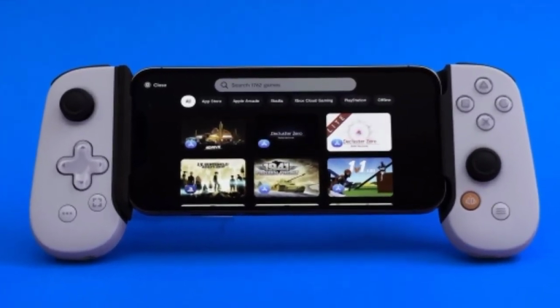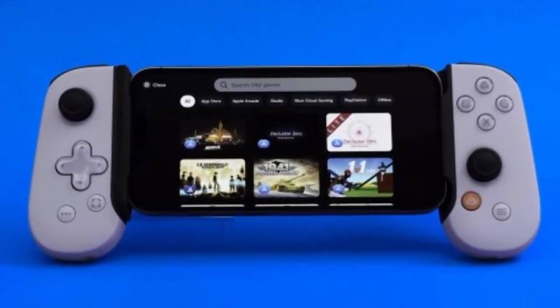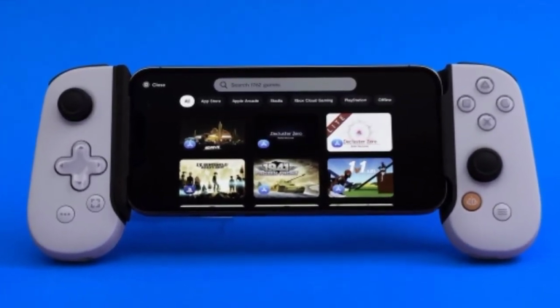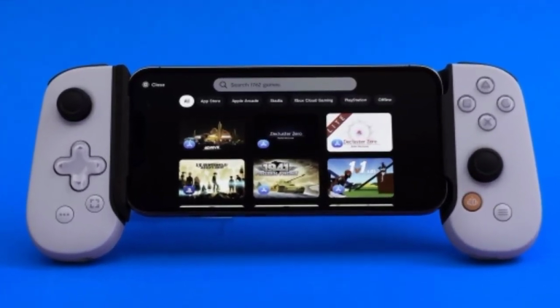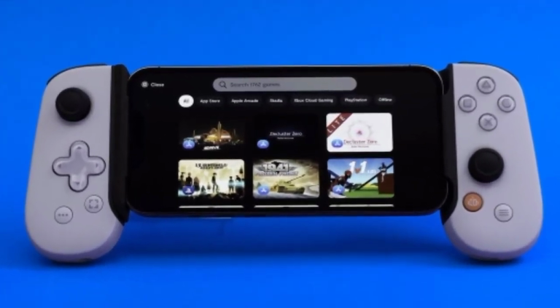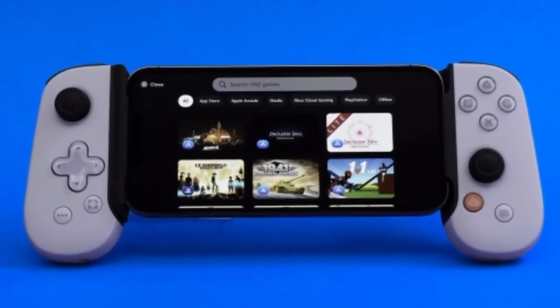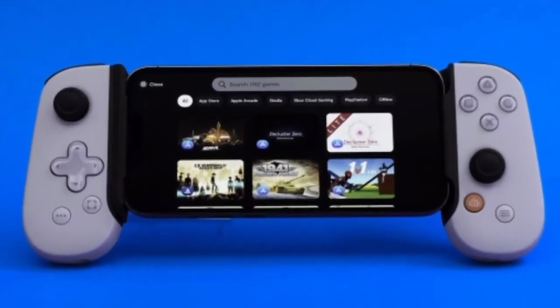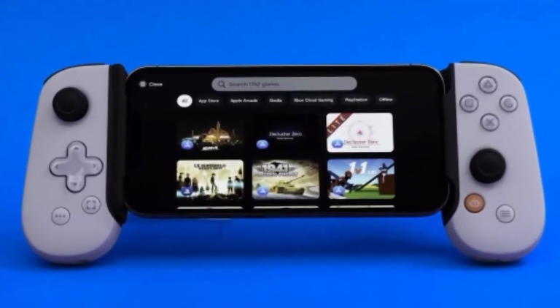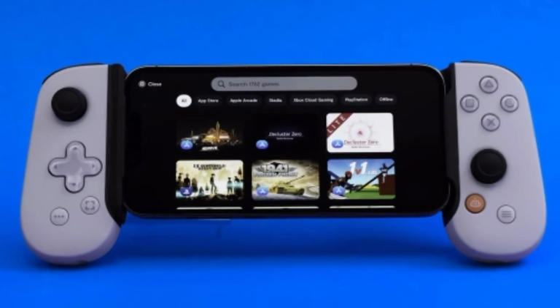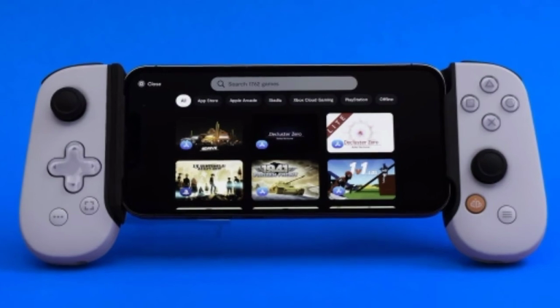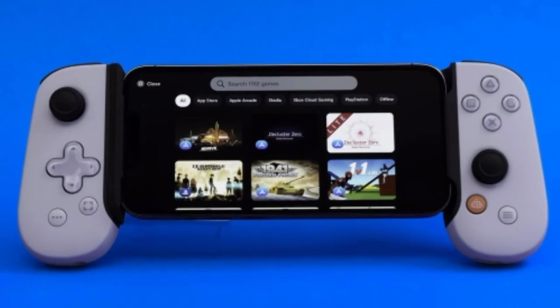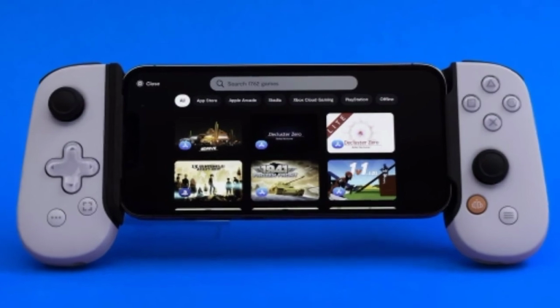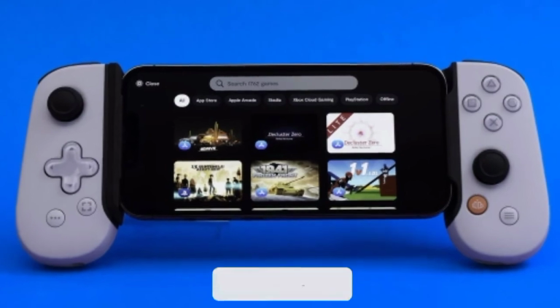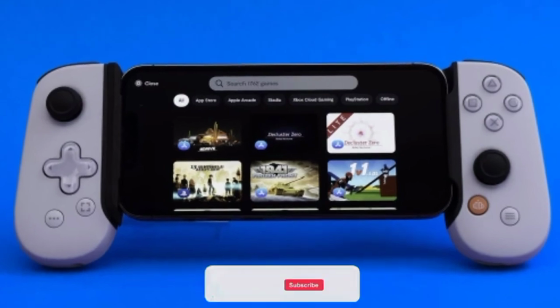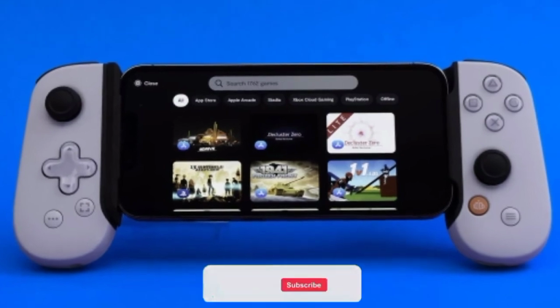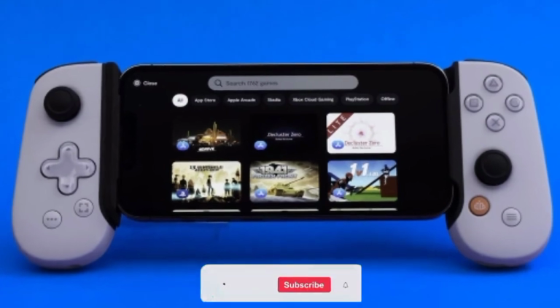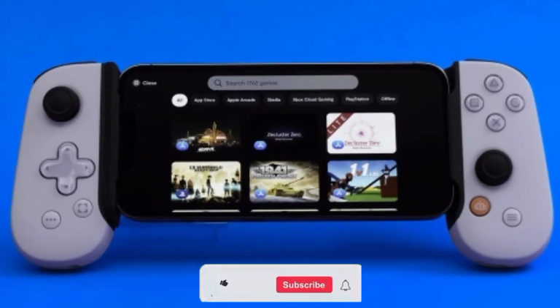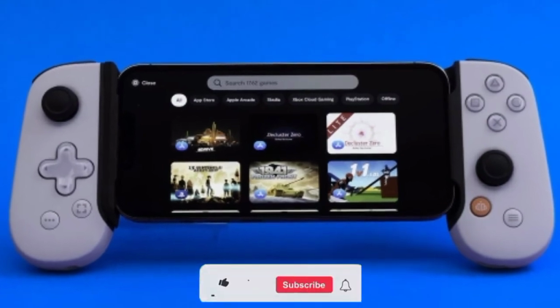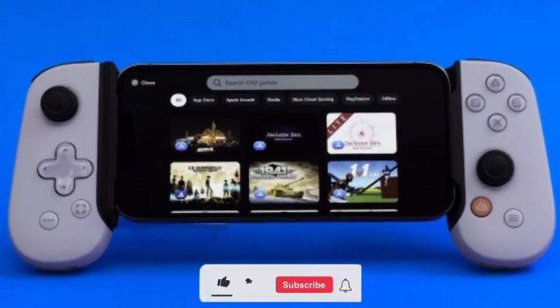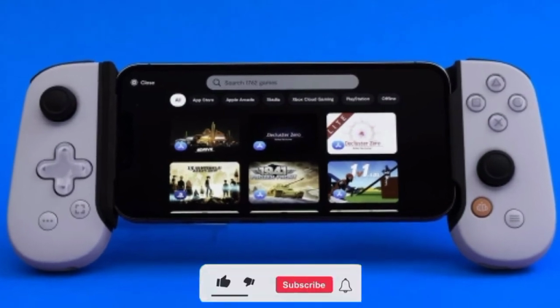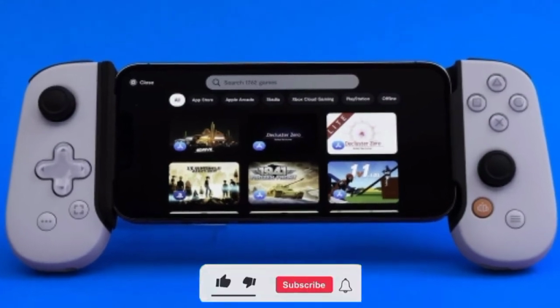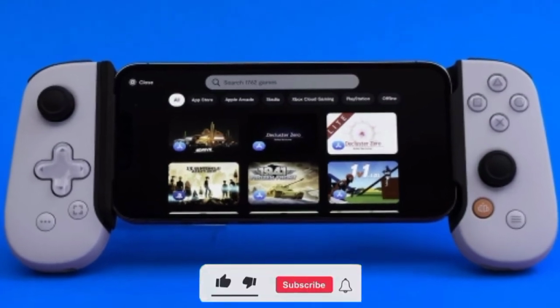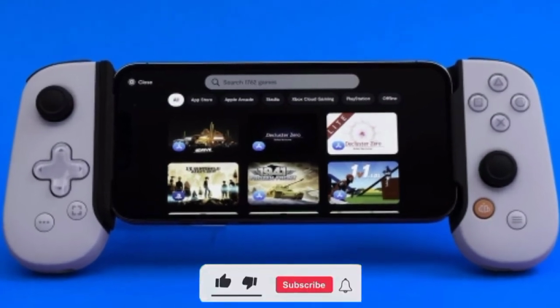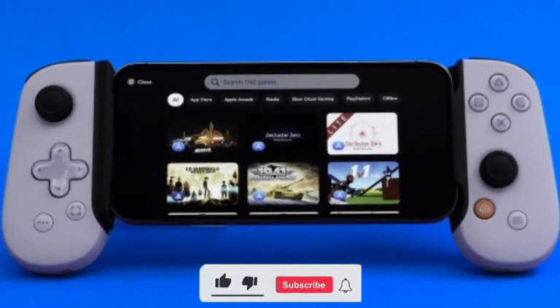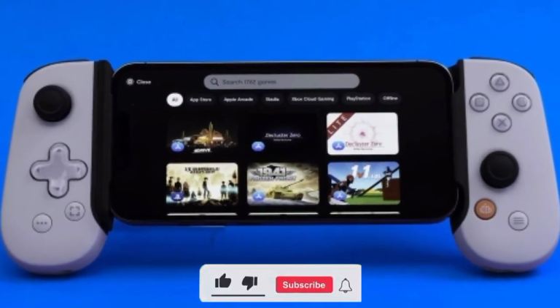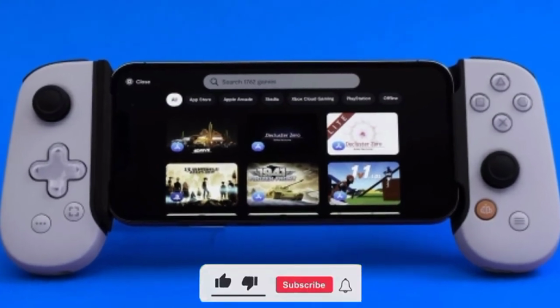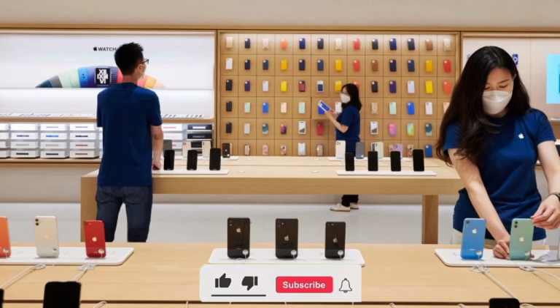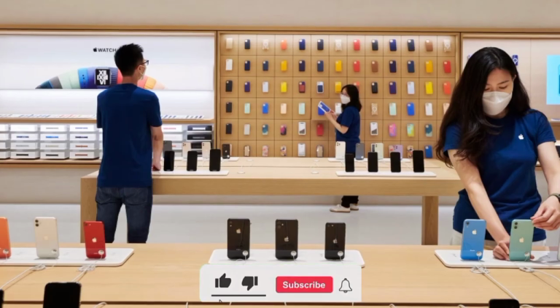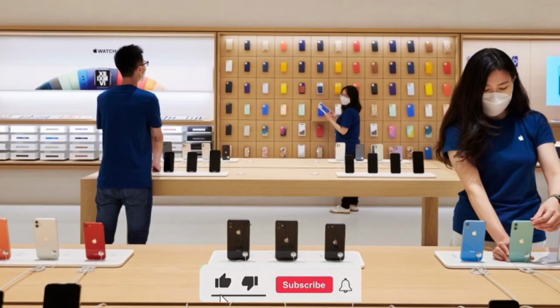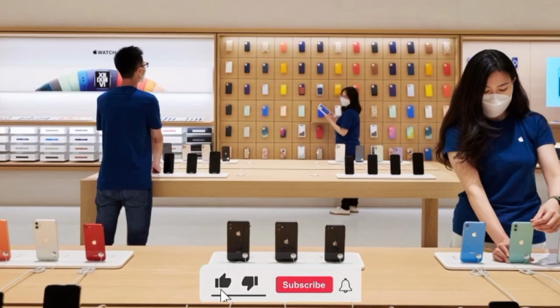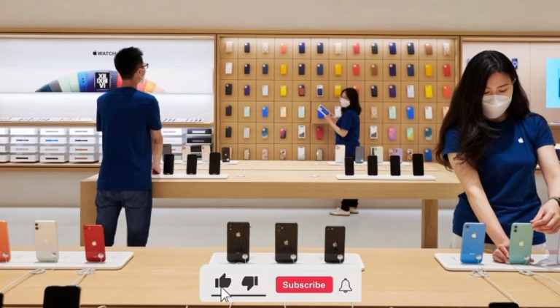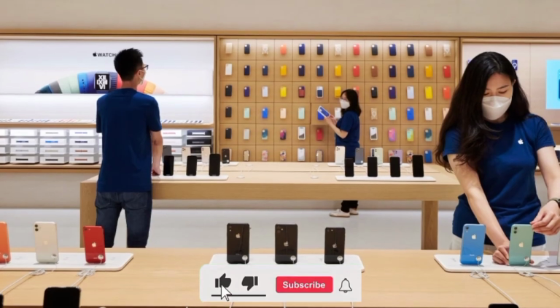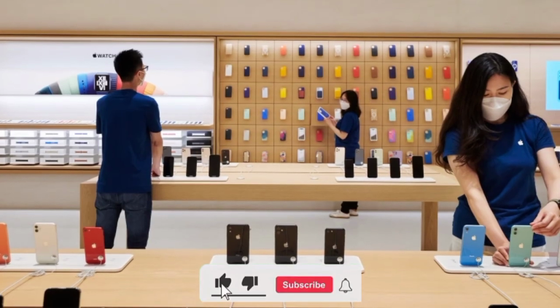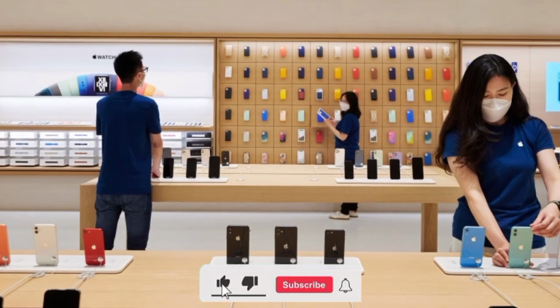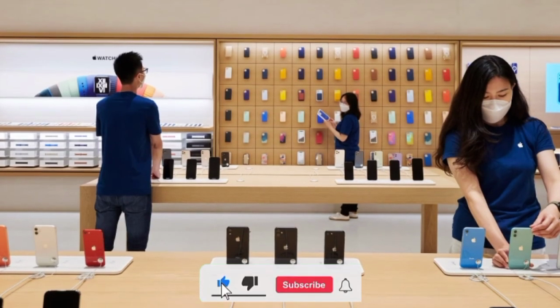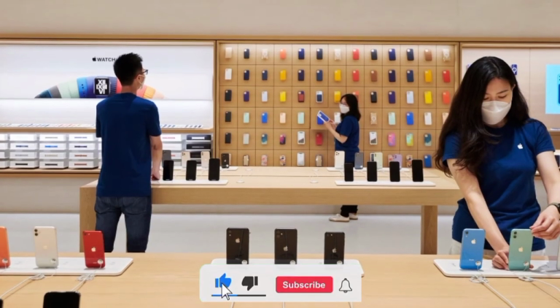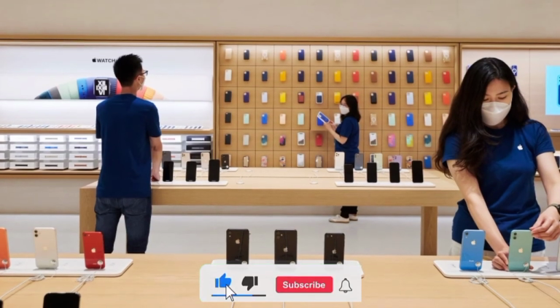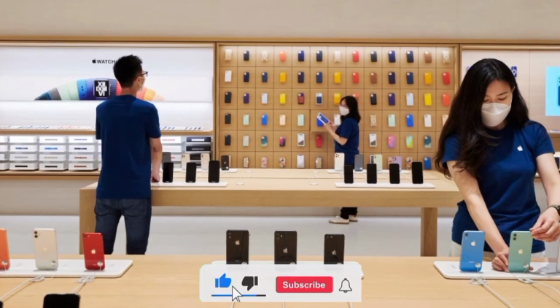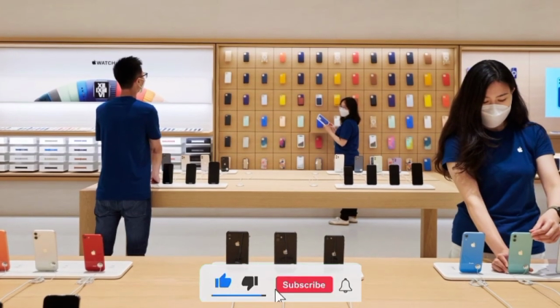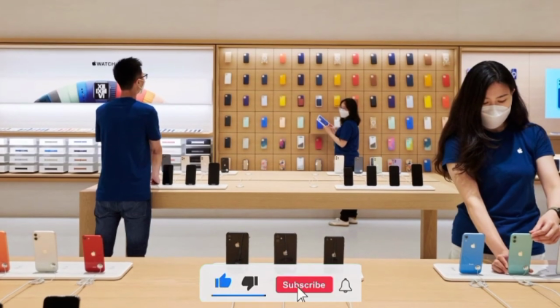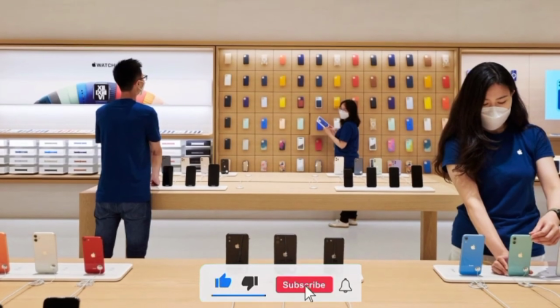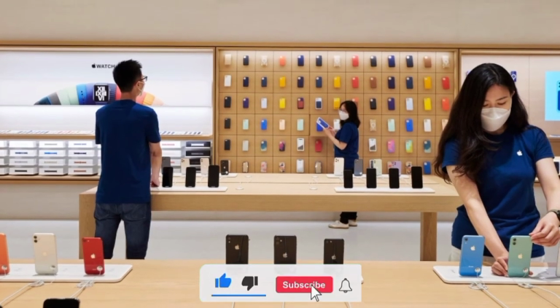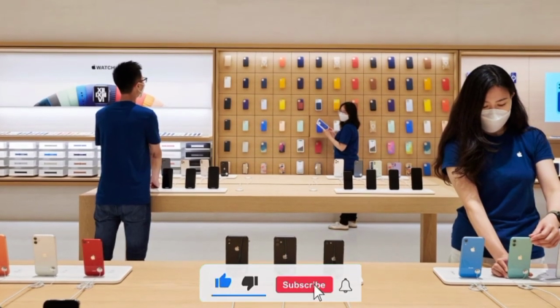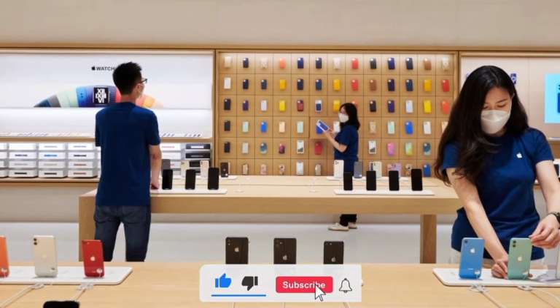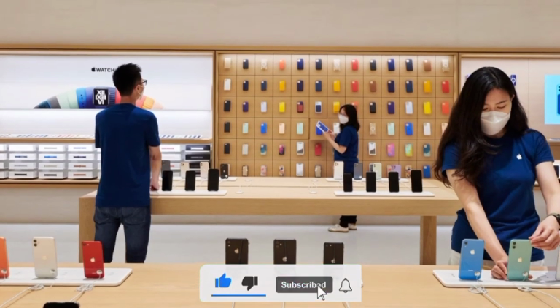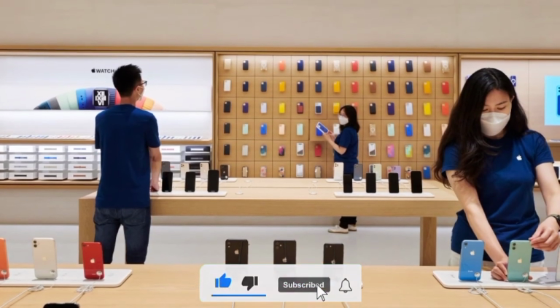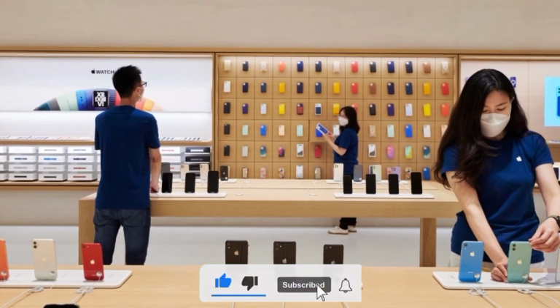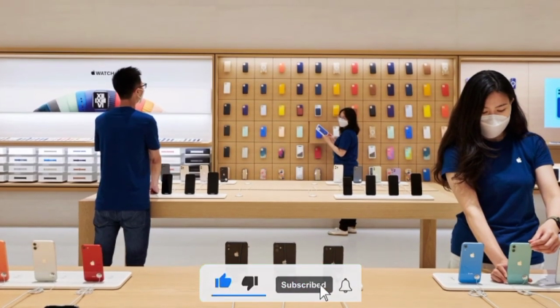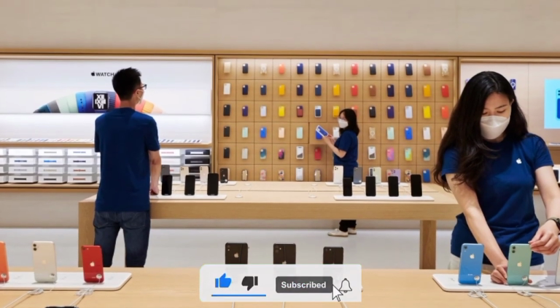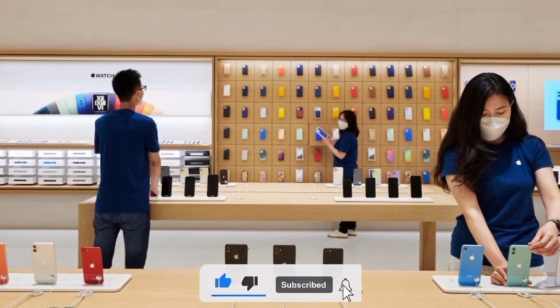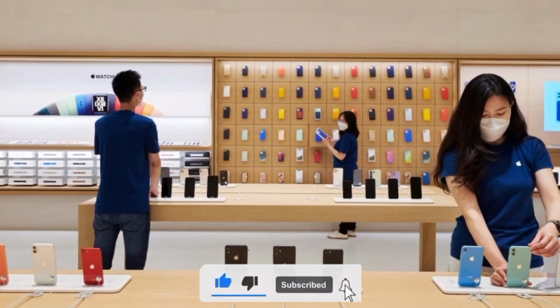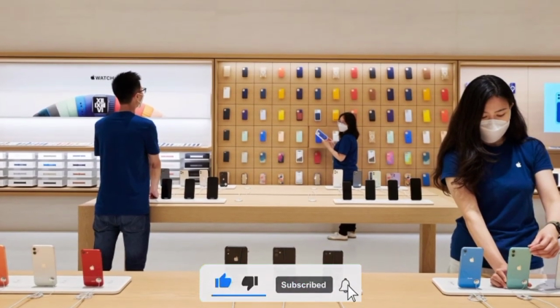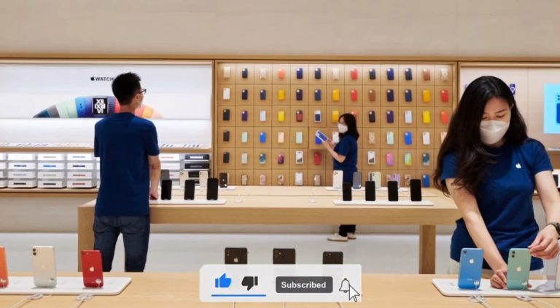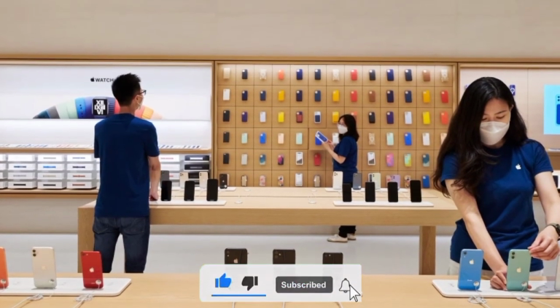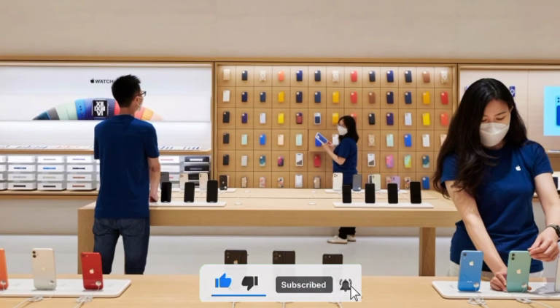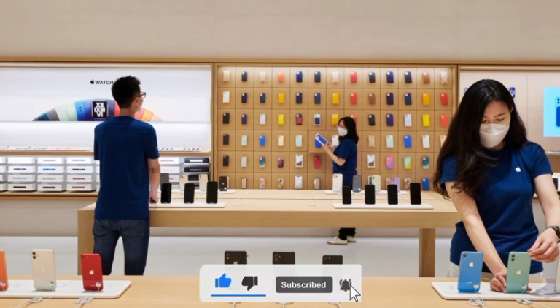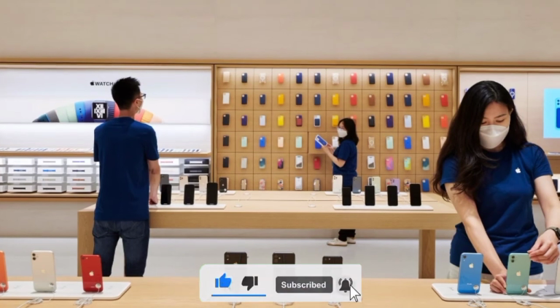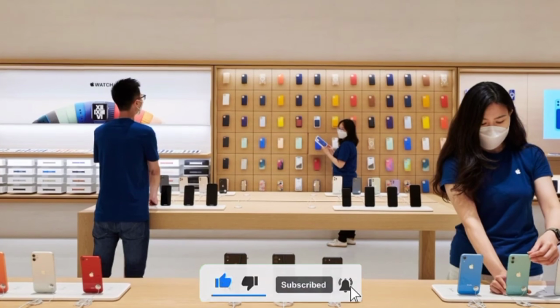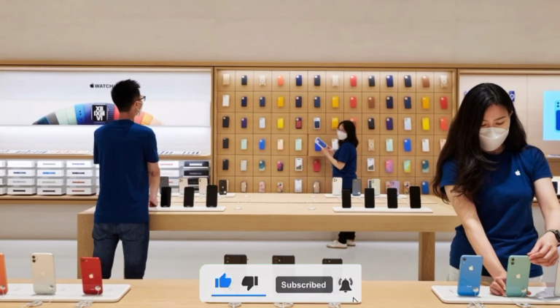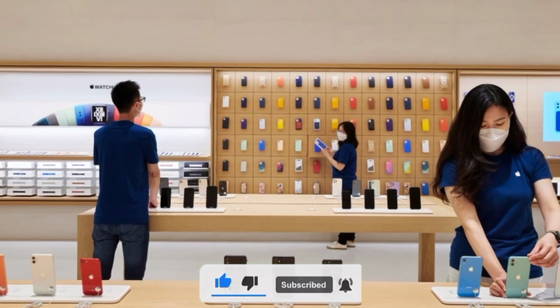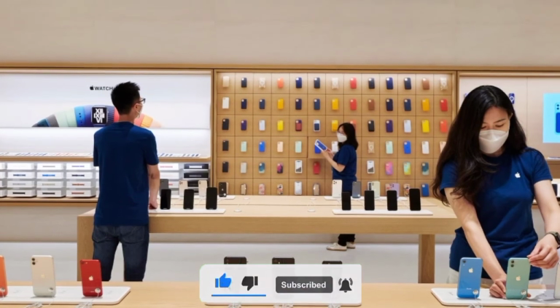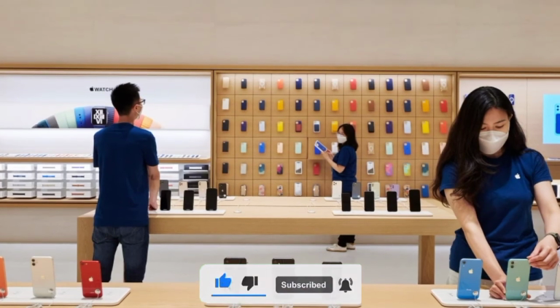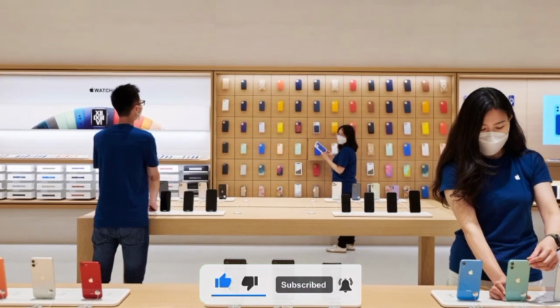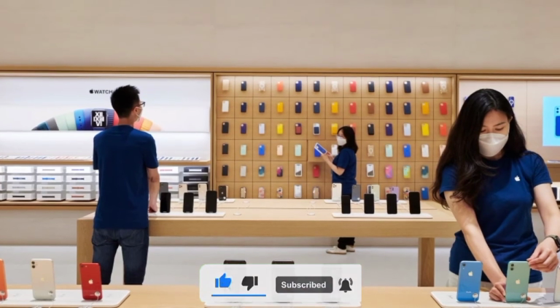For more updates in the technology world and Apple in particular, subscribe to this channel and turn on the notification bell.